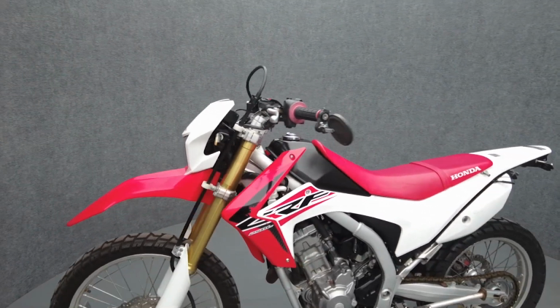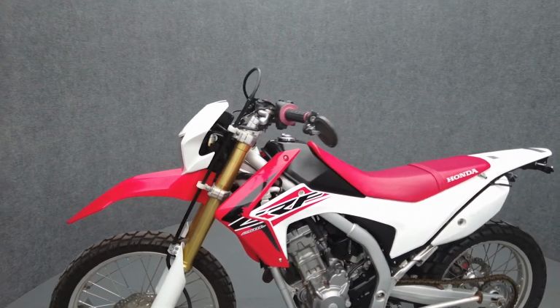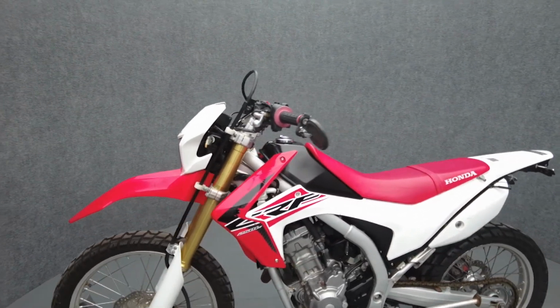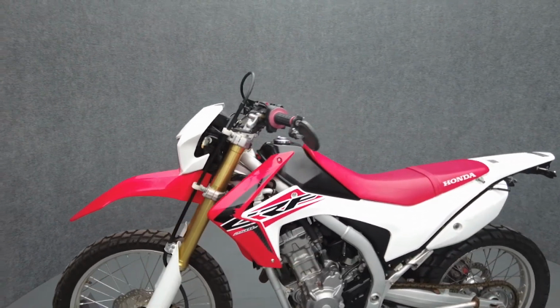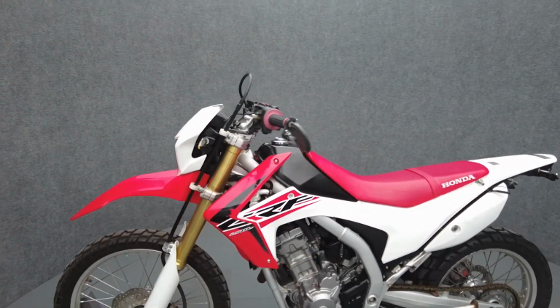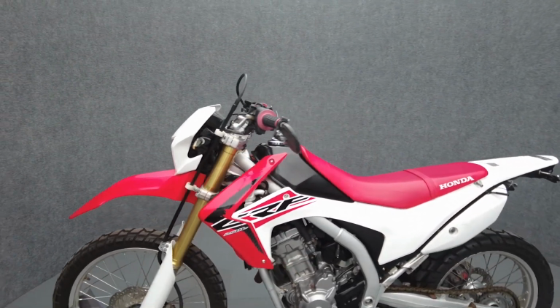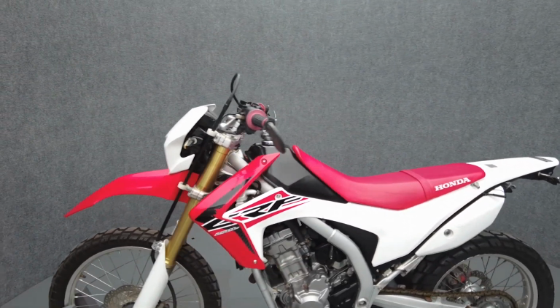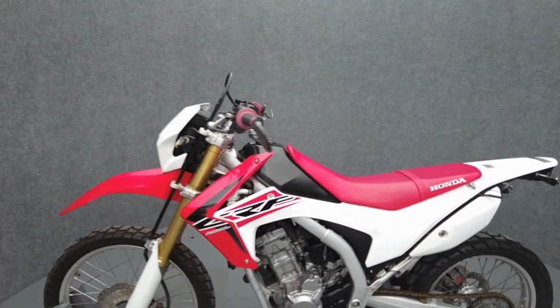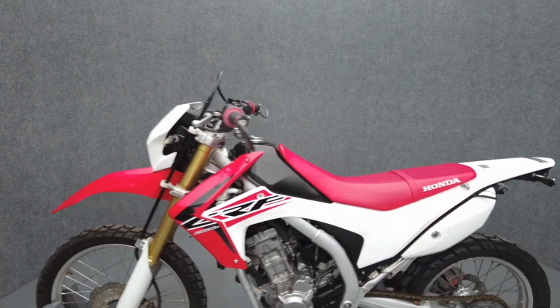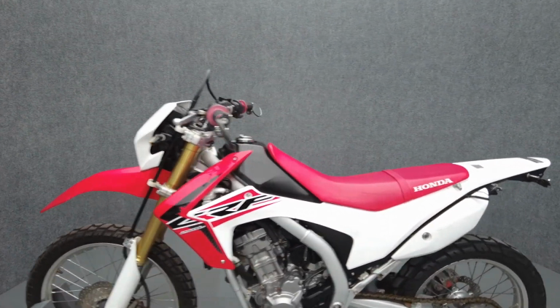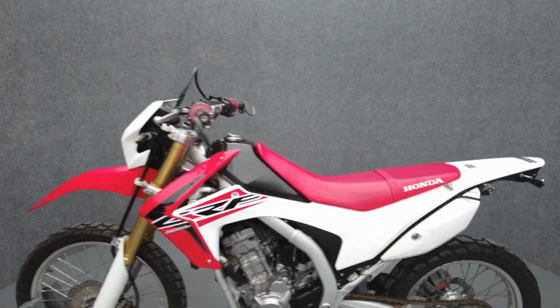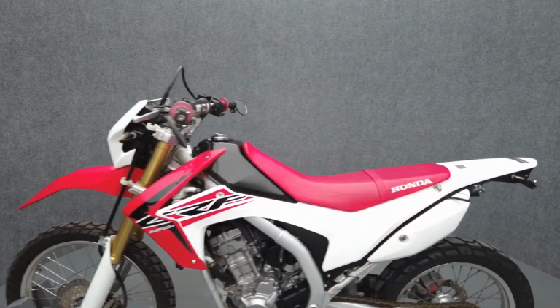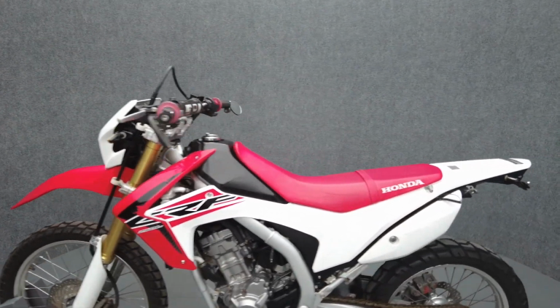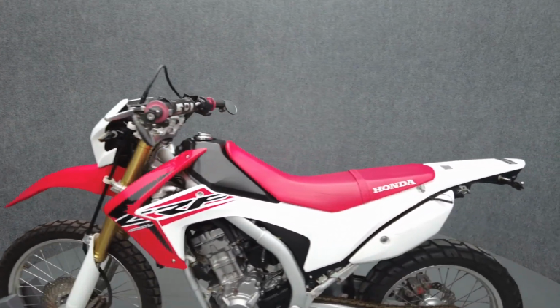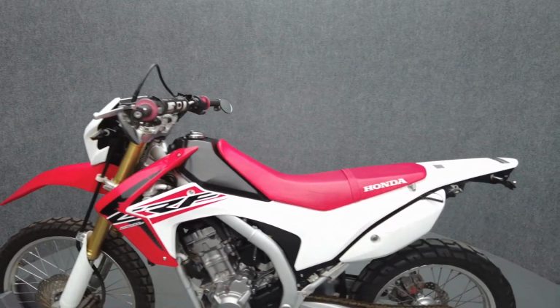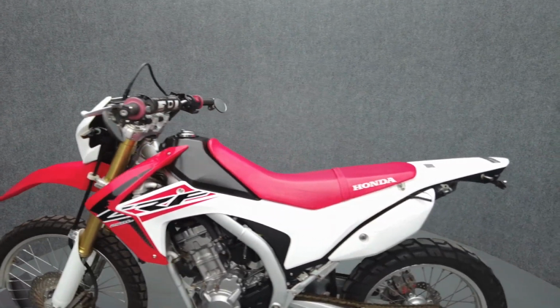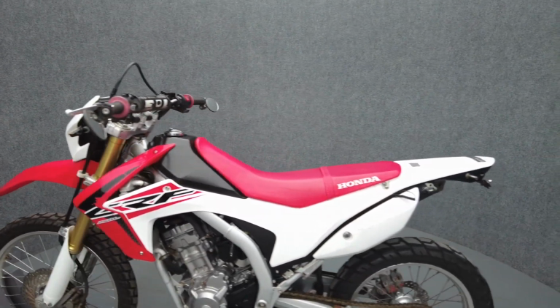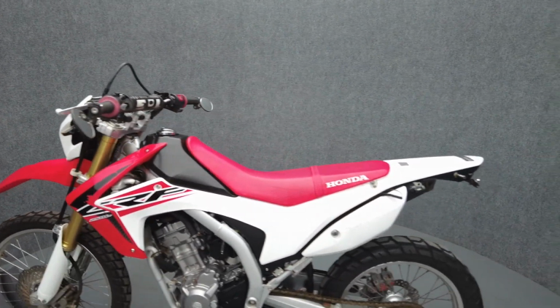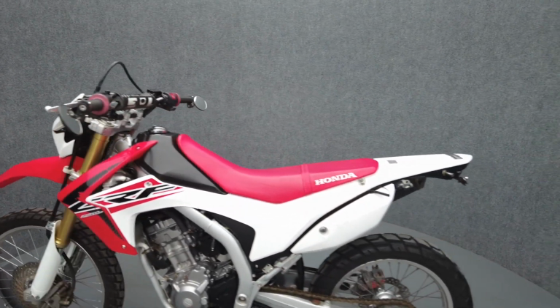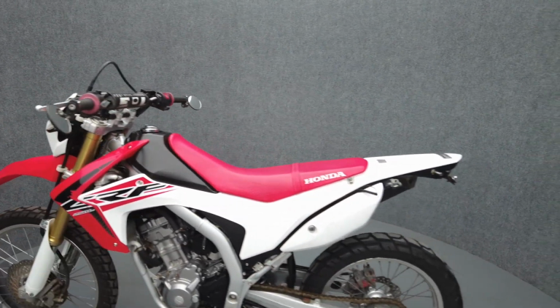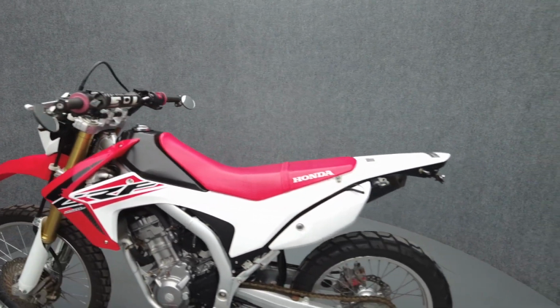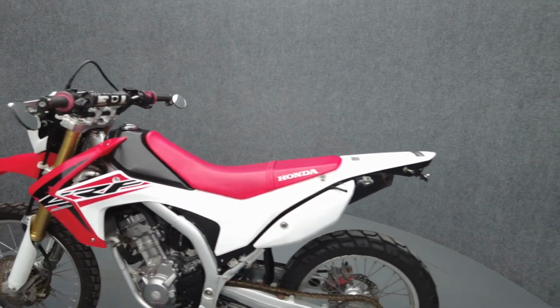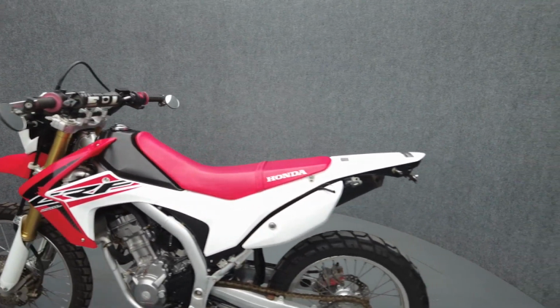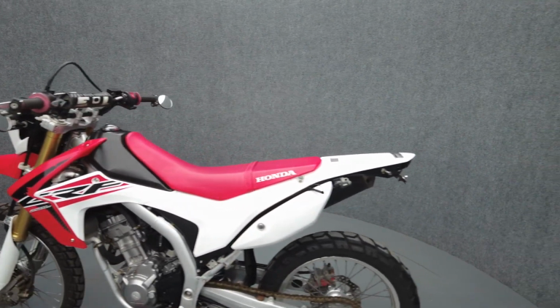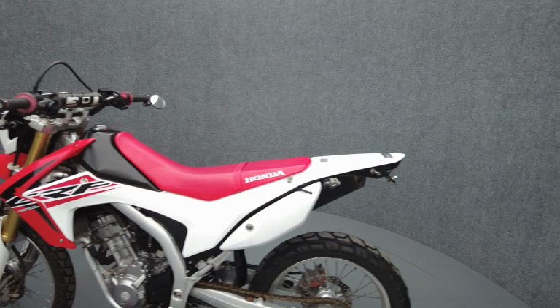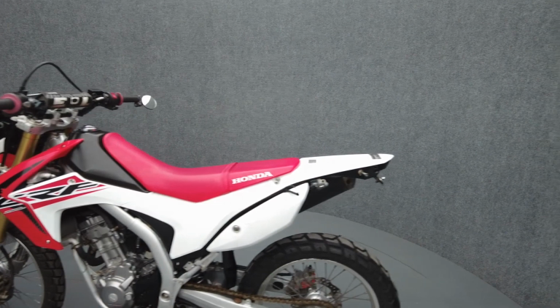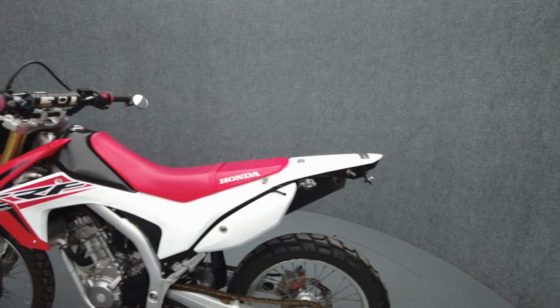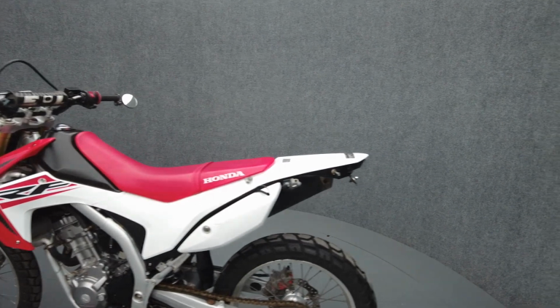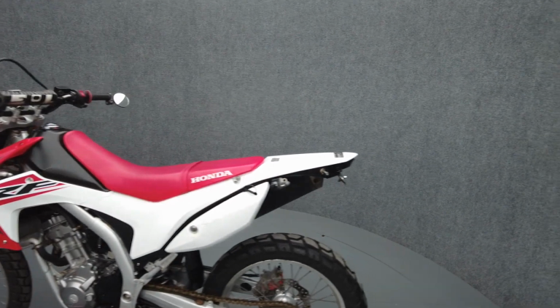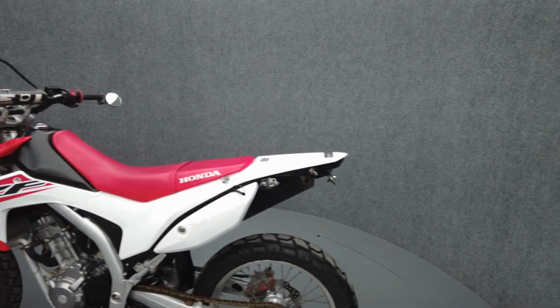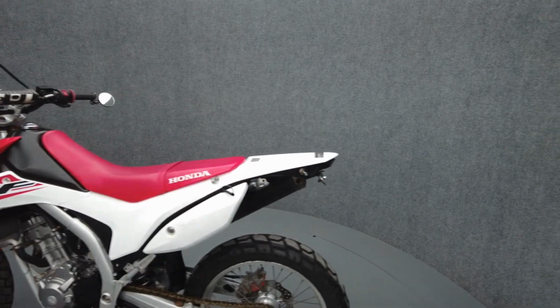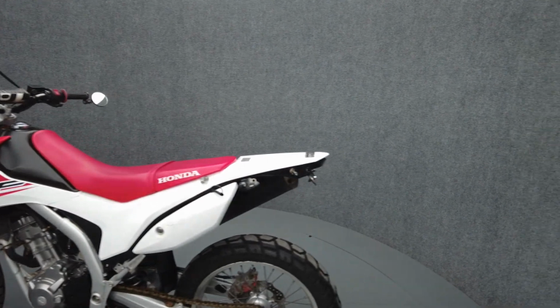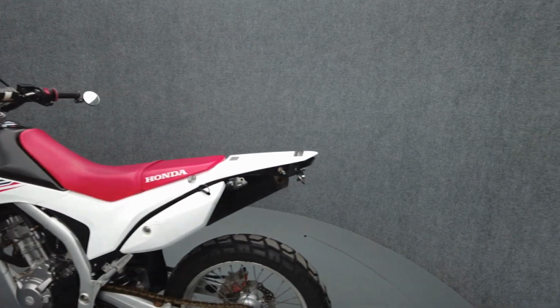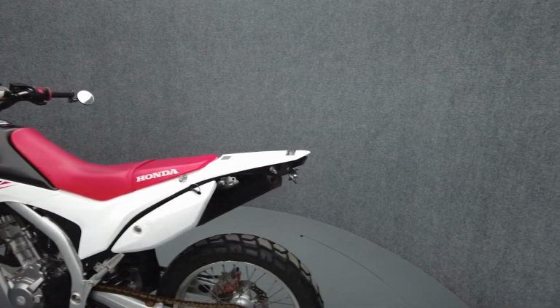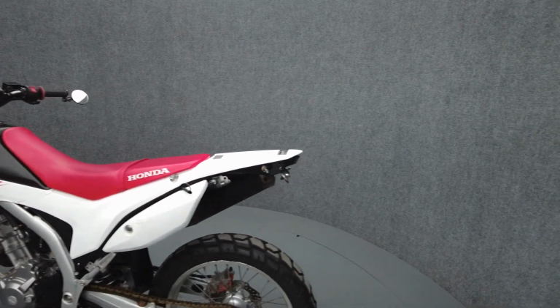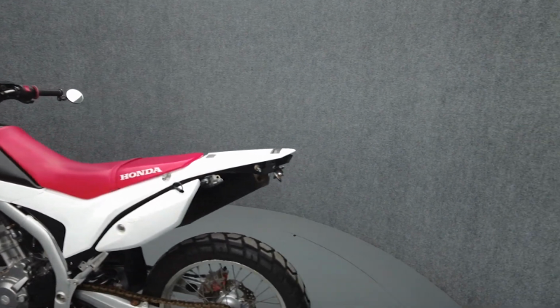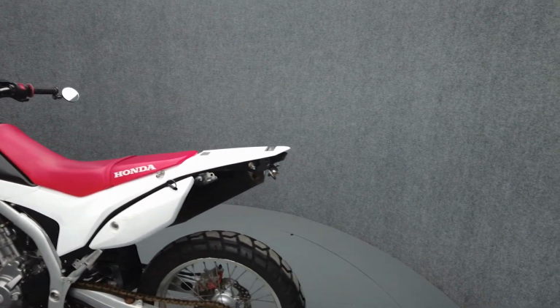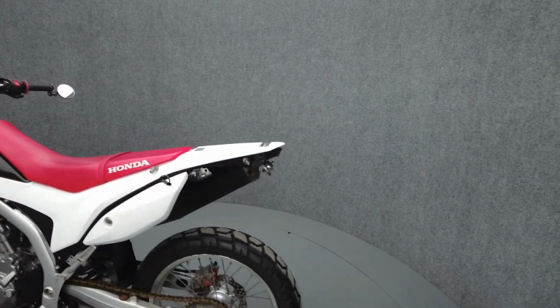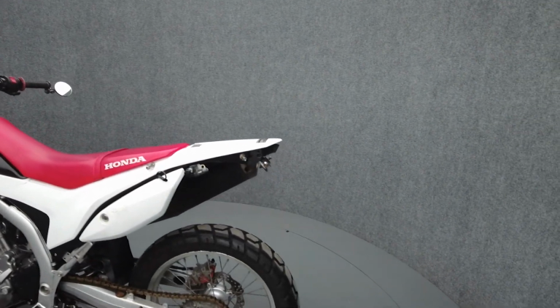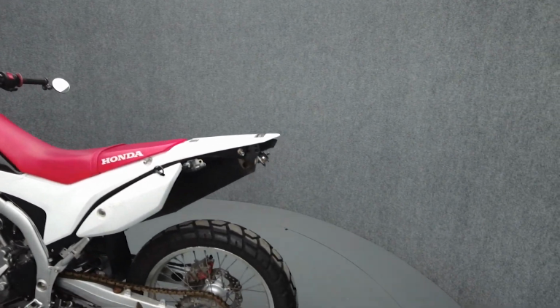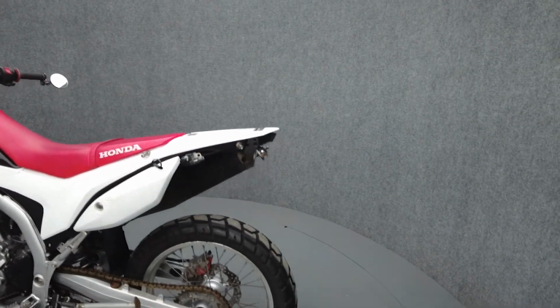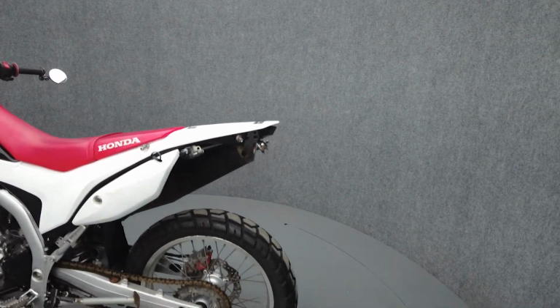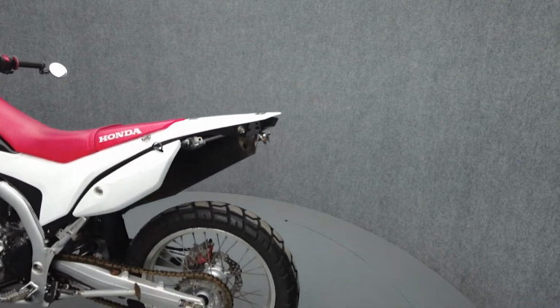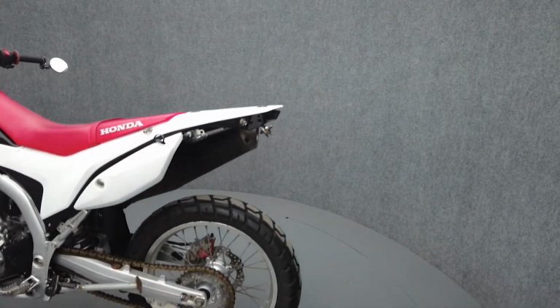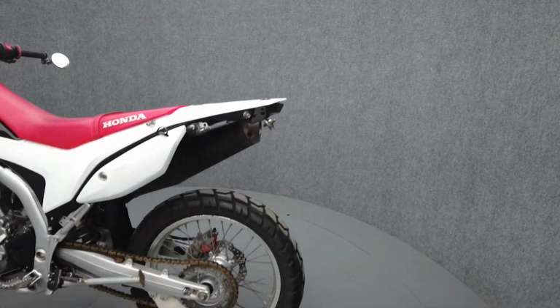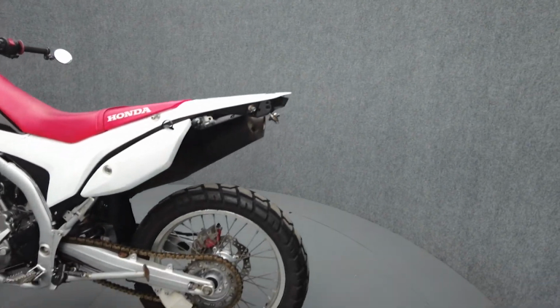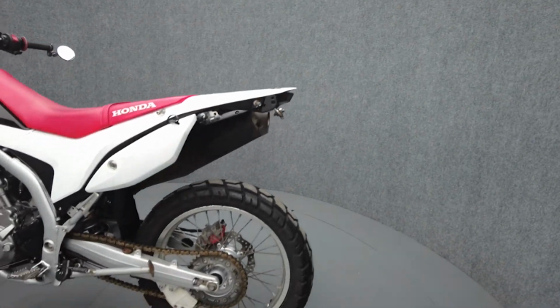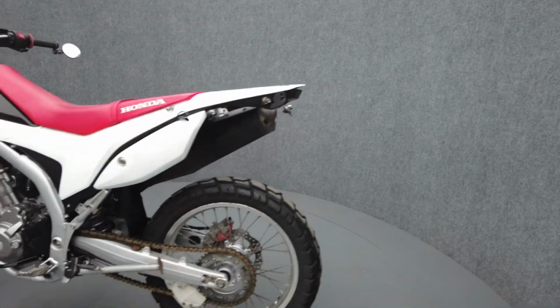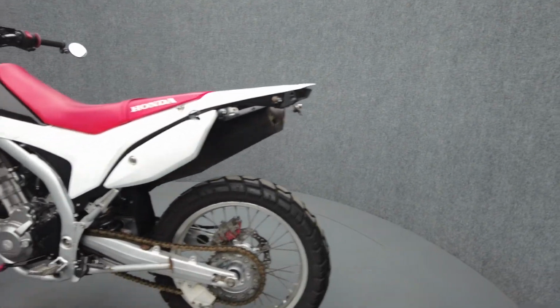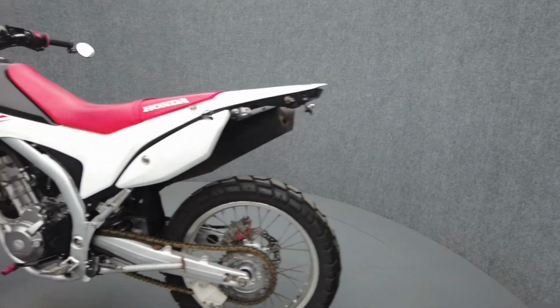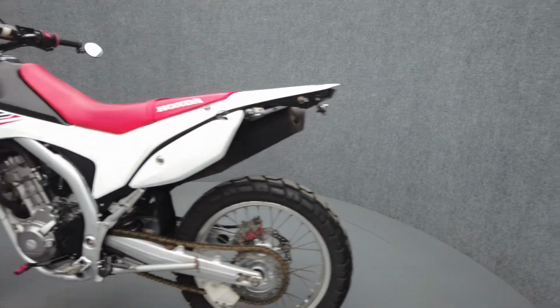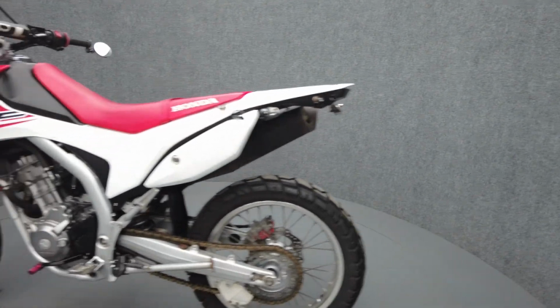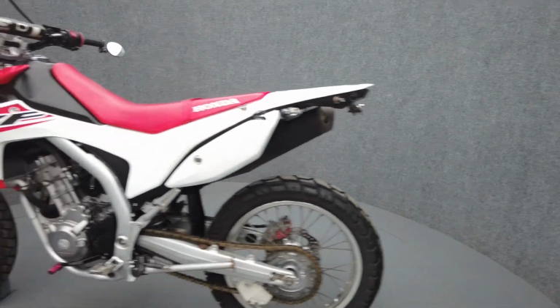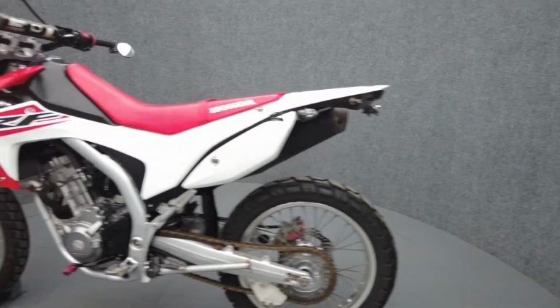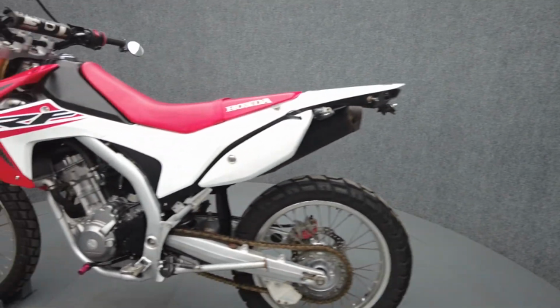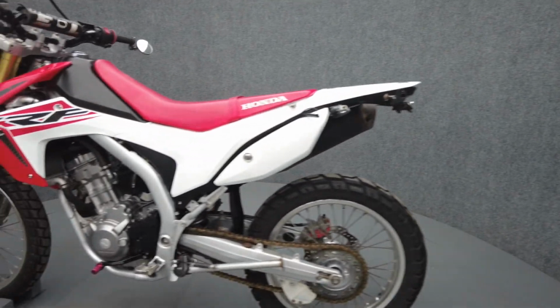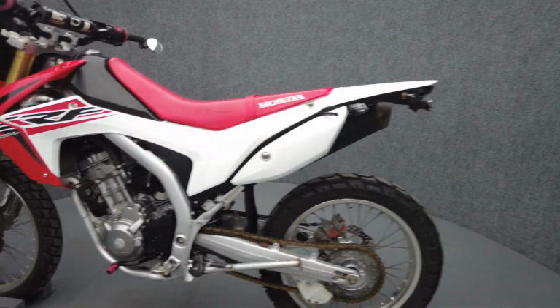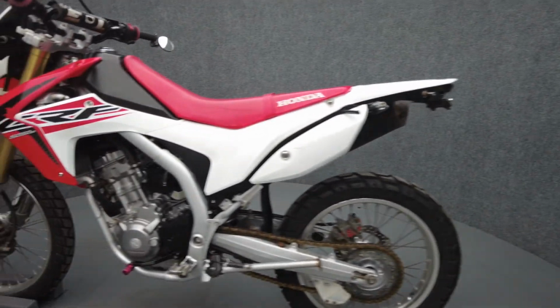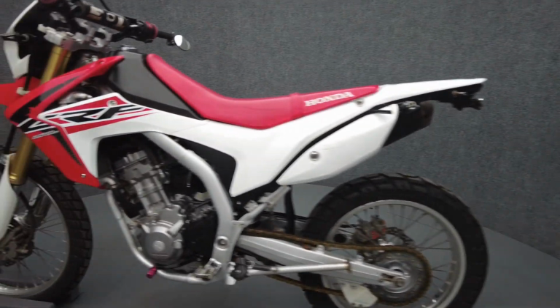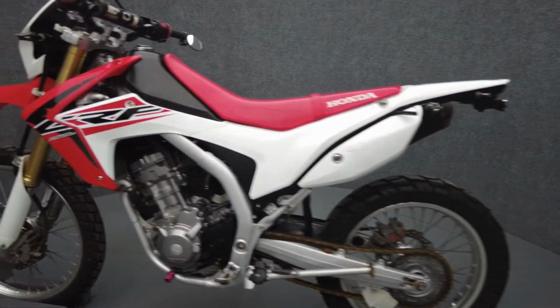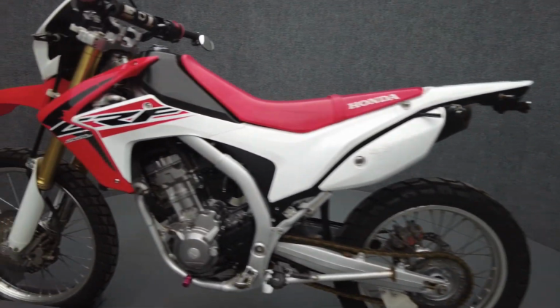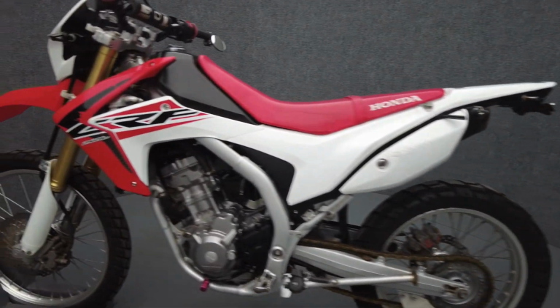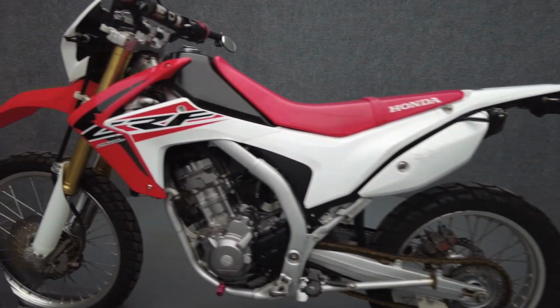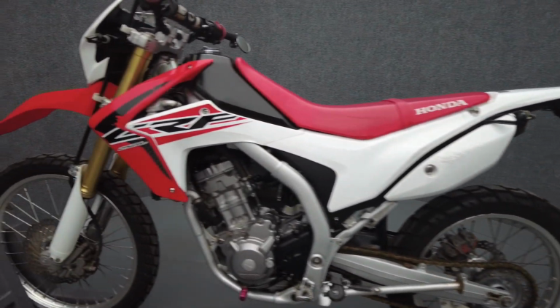To pass New Hampshire State inspection, the CRF250L will need a chain guard and rear turn signals with sufficient visibility.